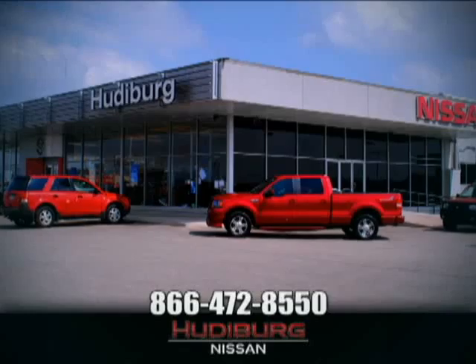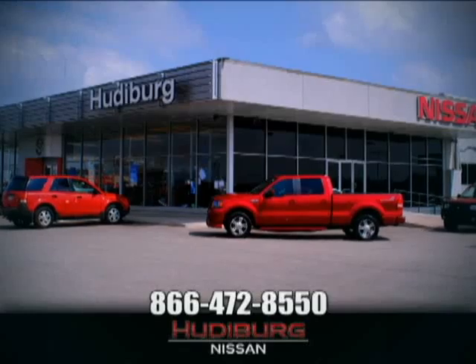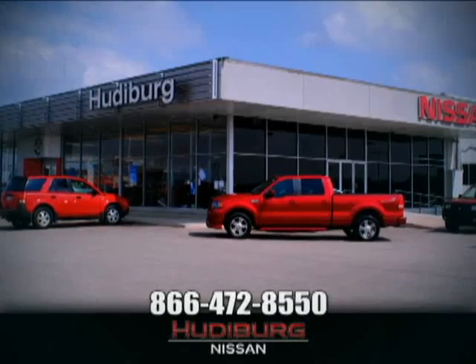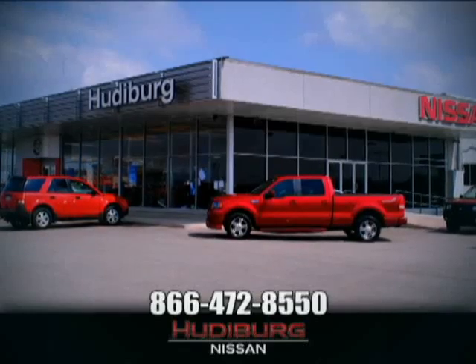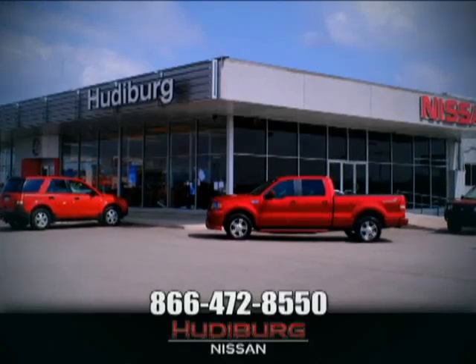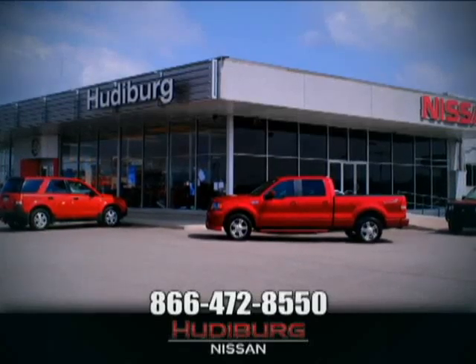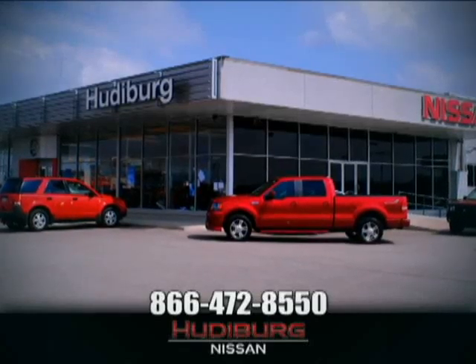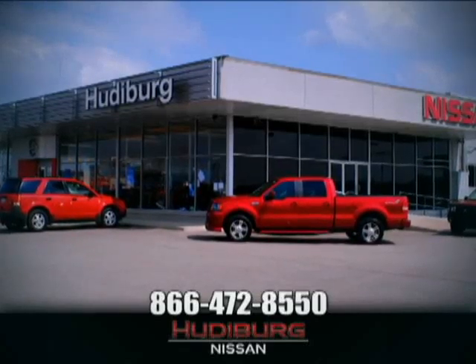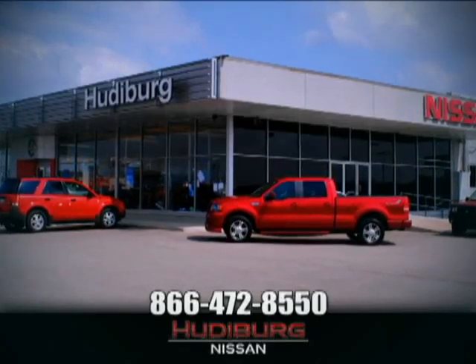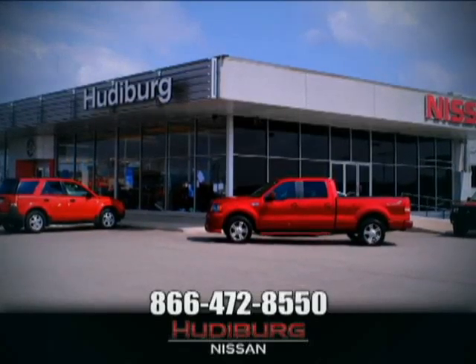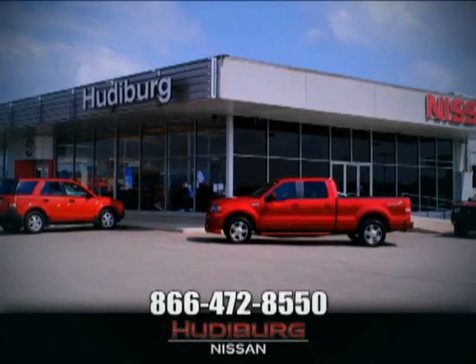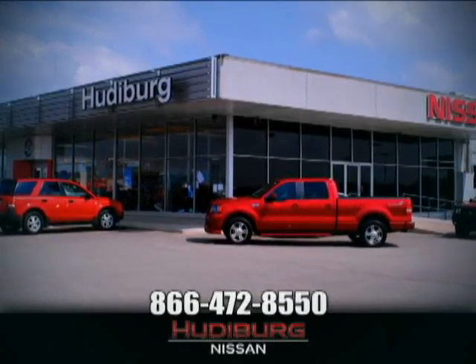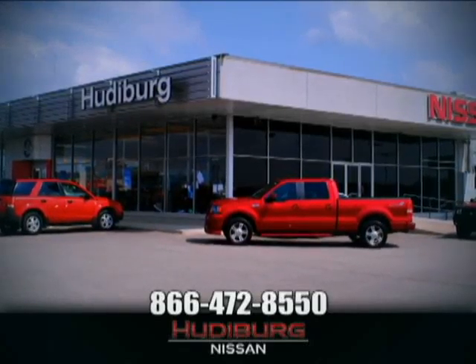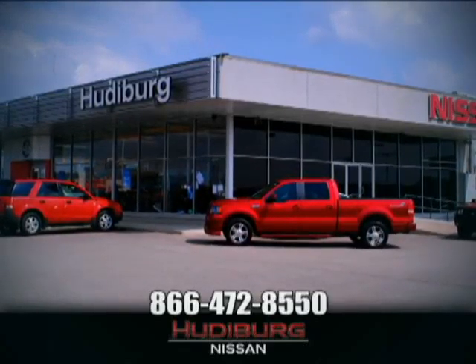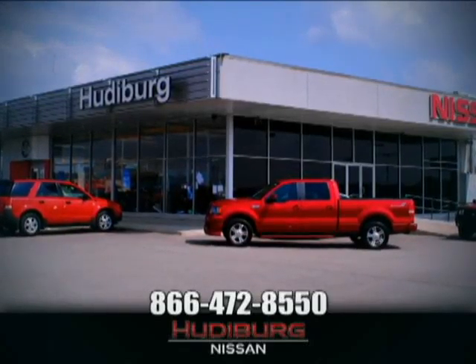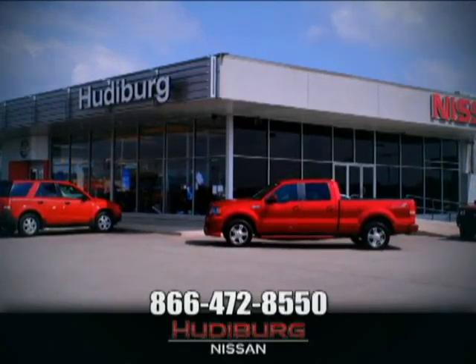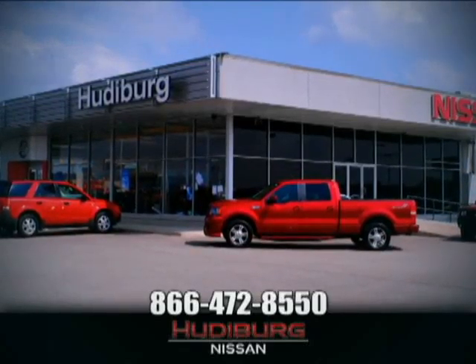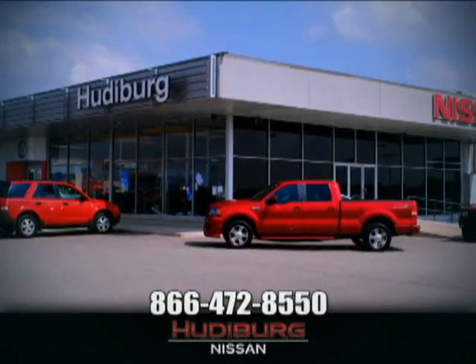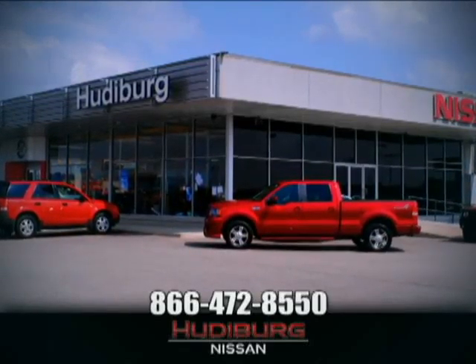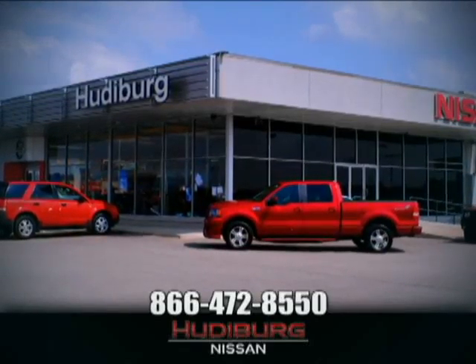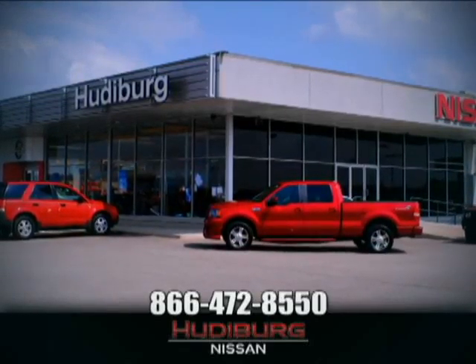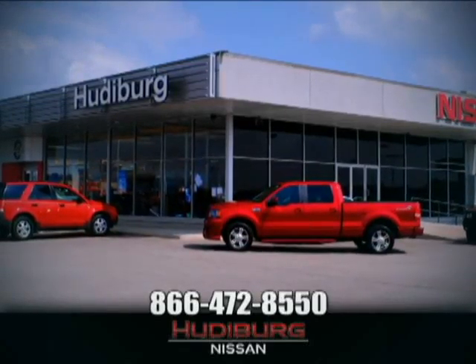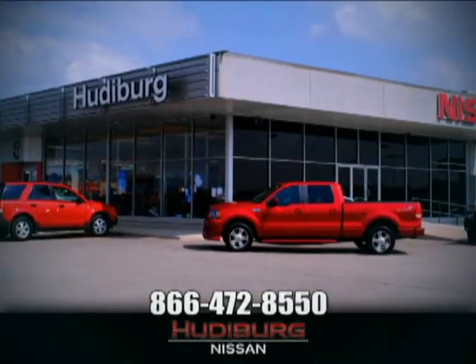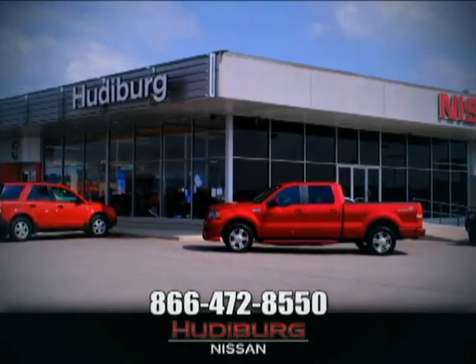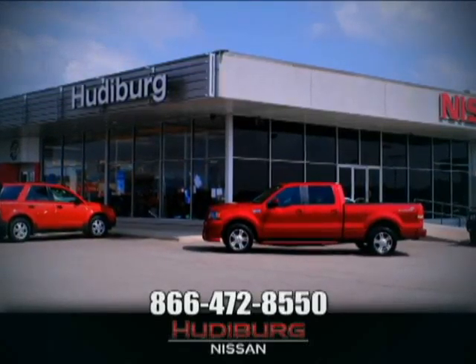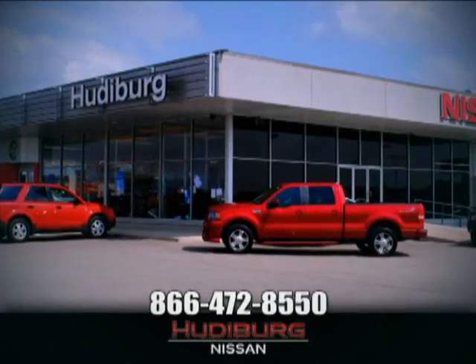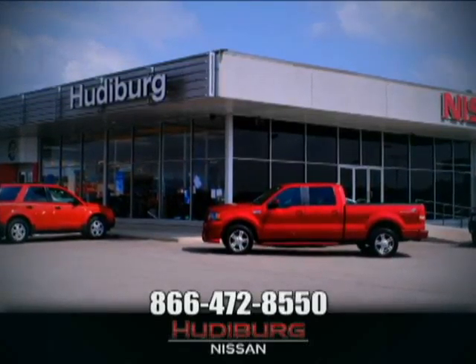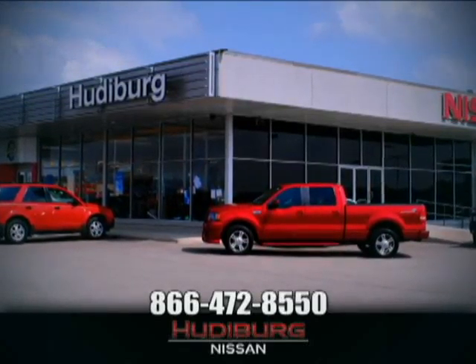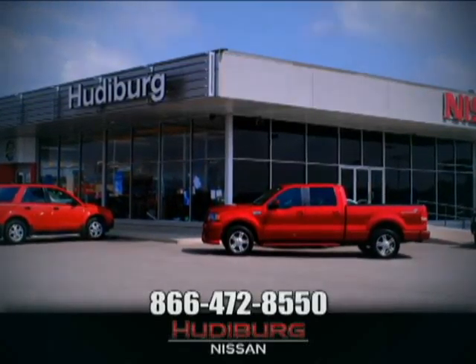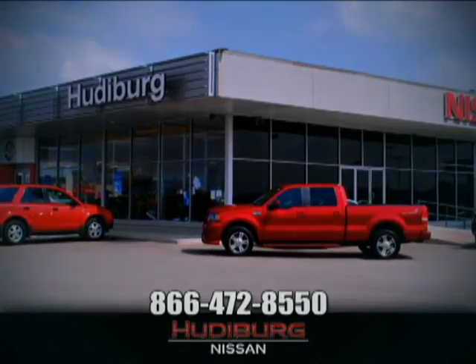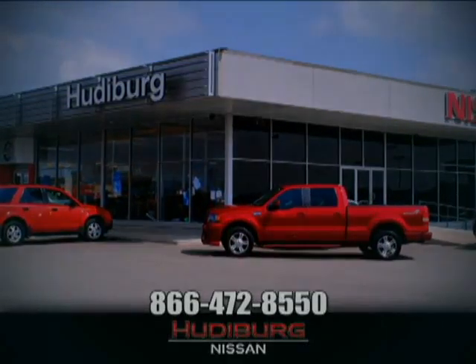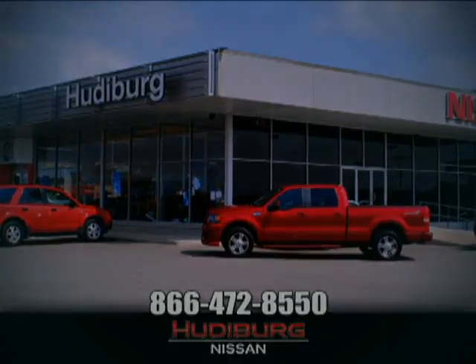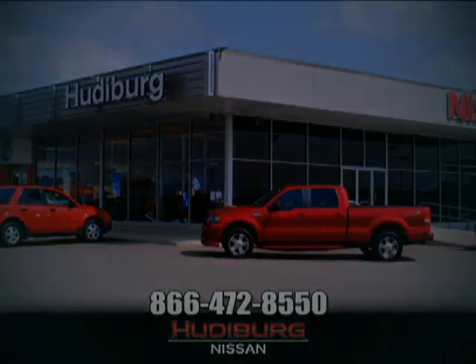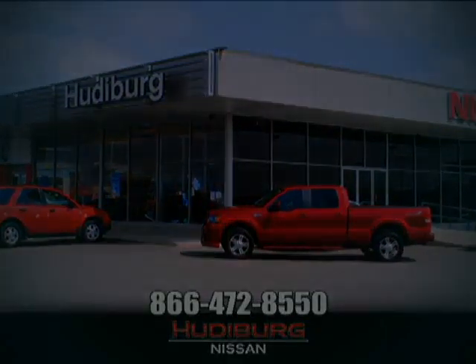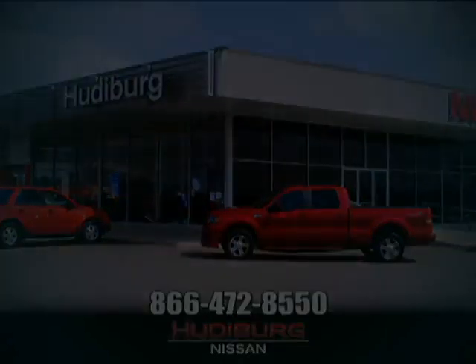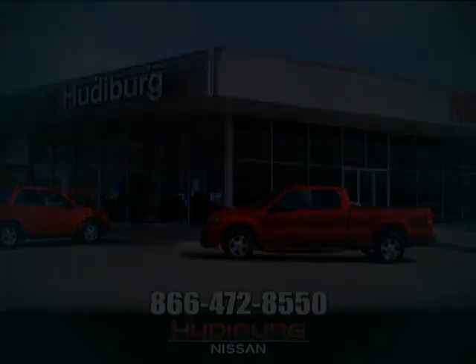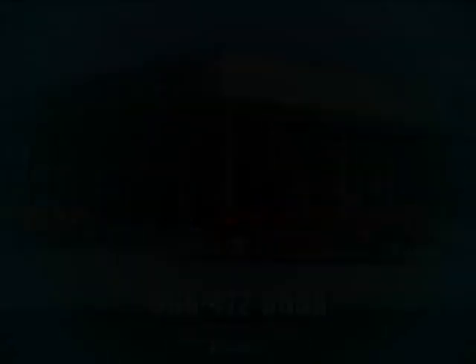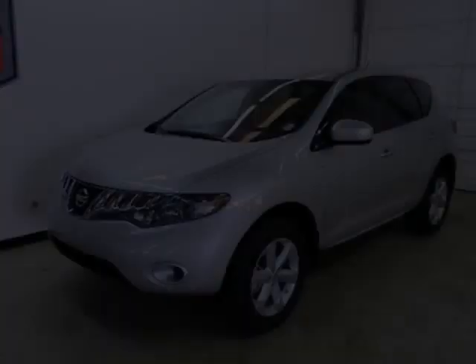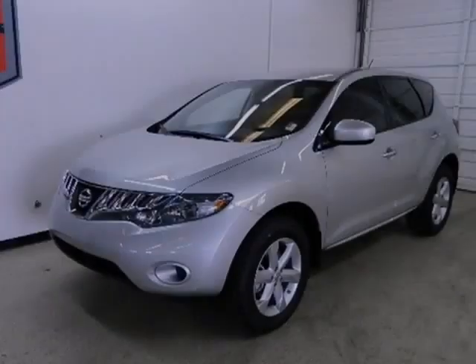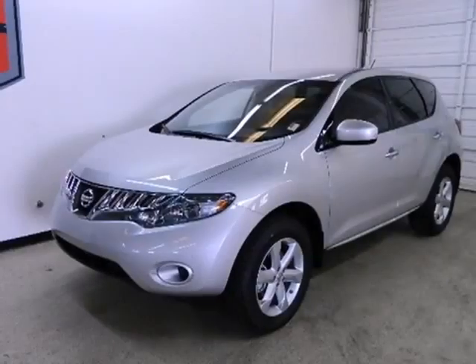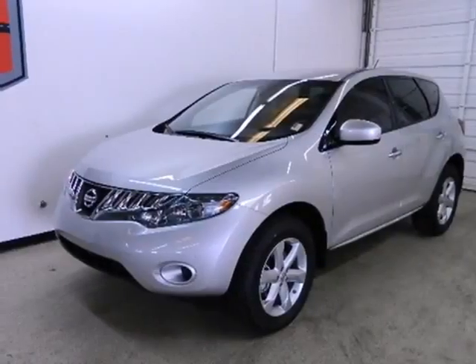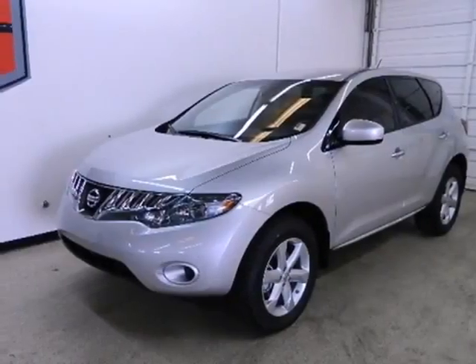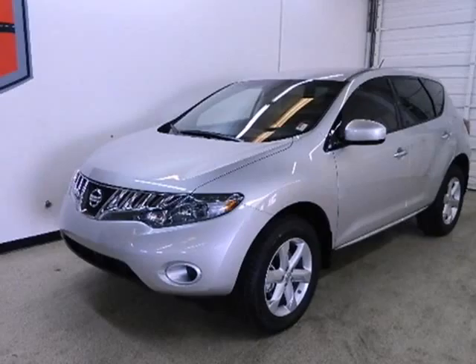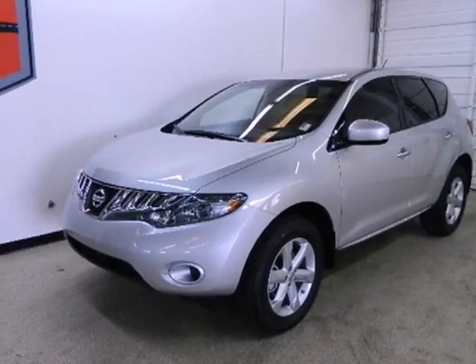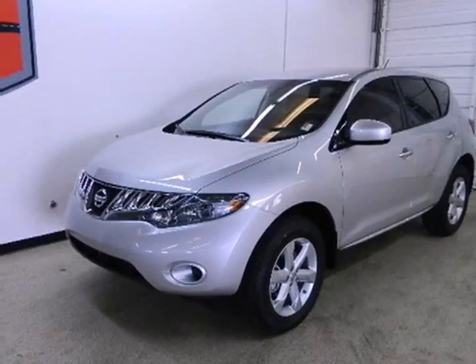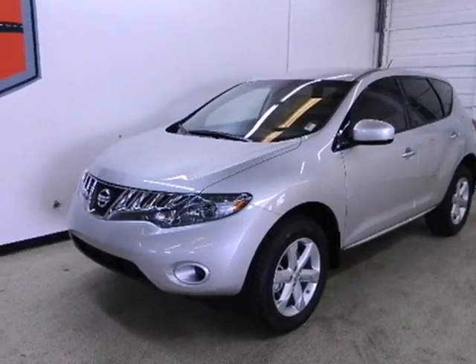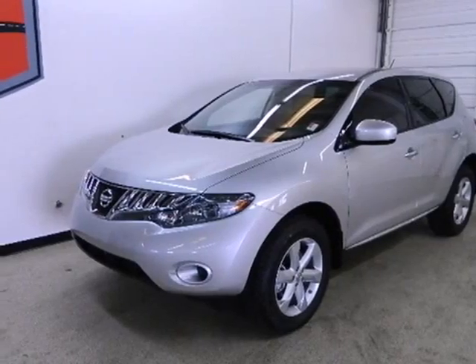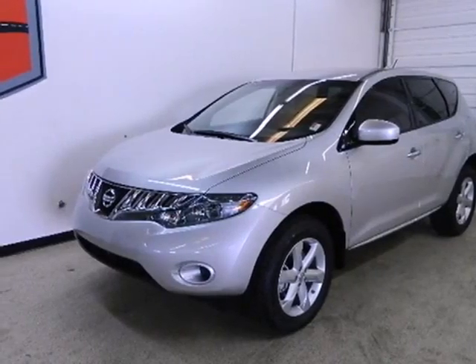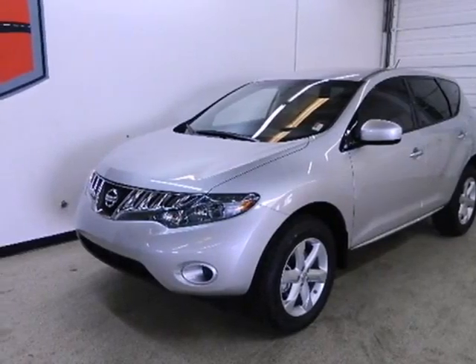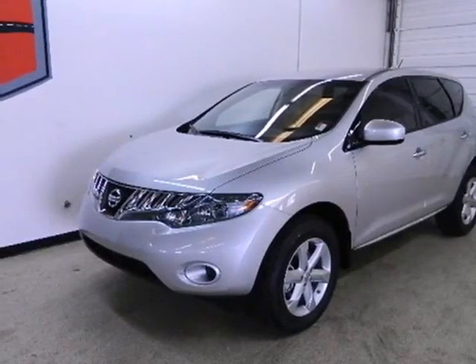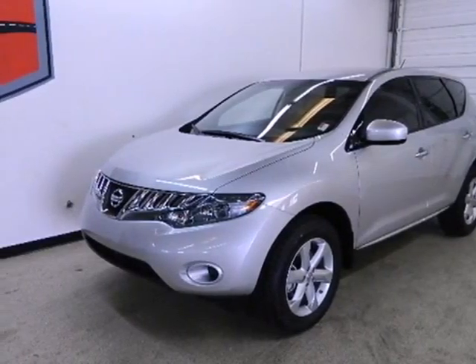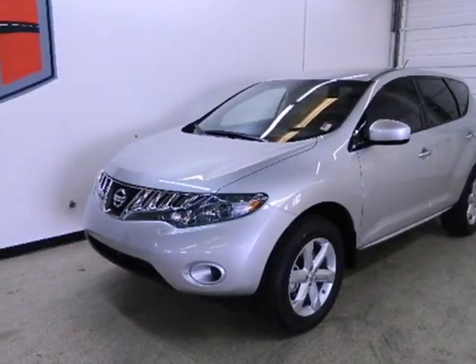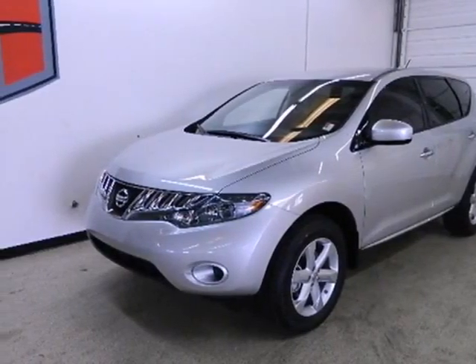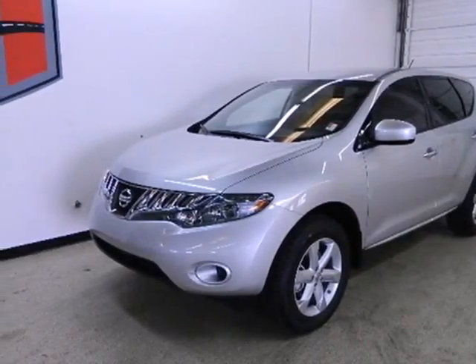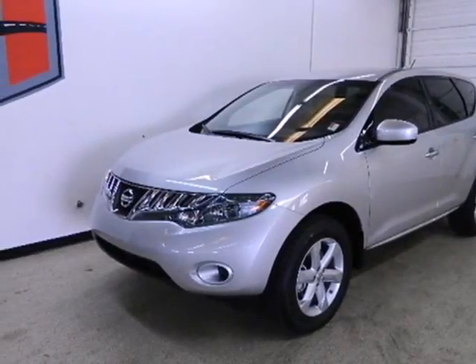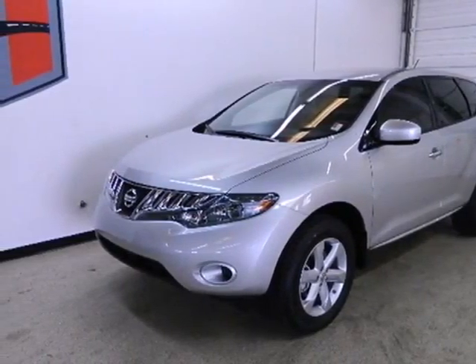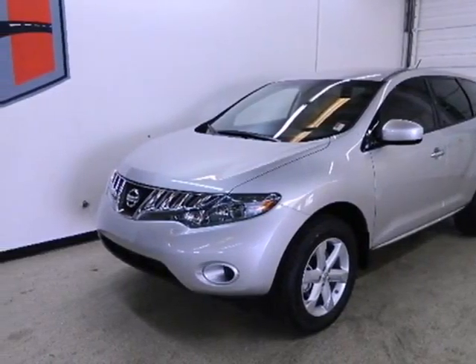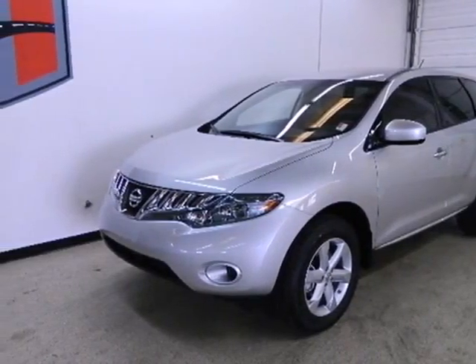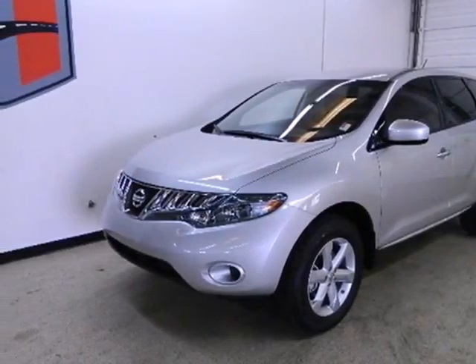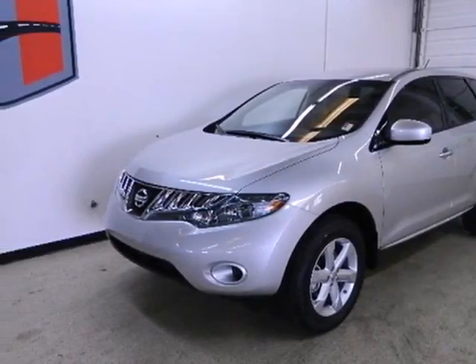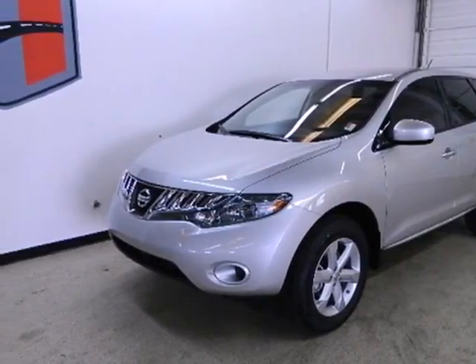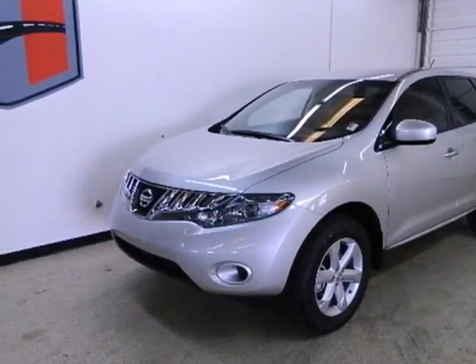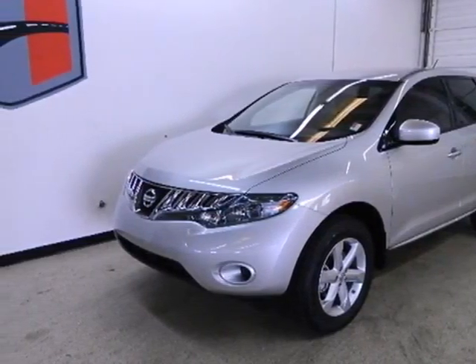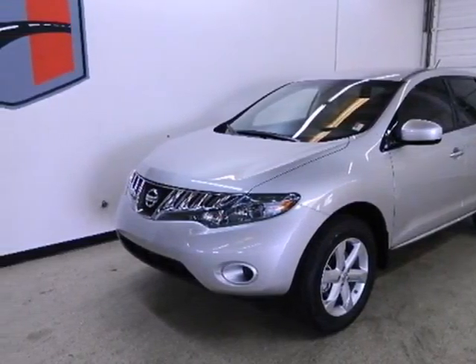At Hudeburg Nissan, we'll give you more. Here's a 2010 Nissan Murano.